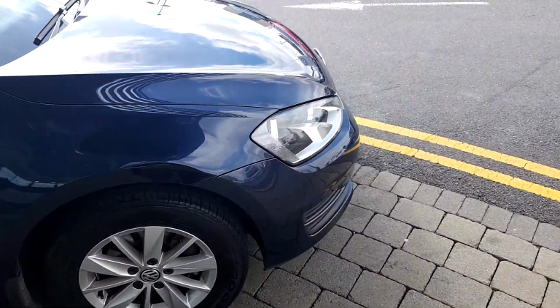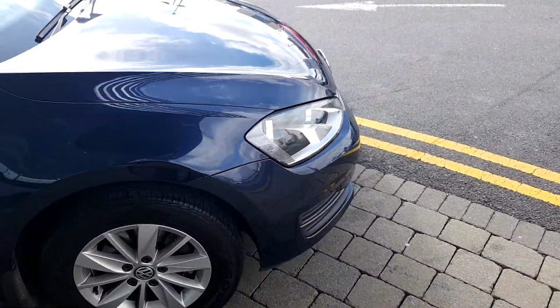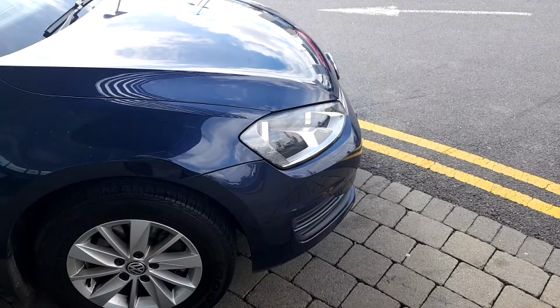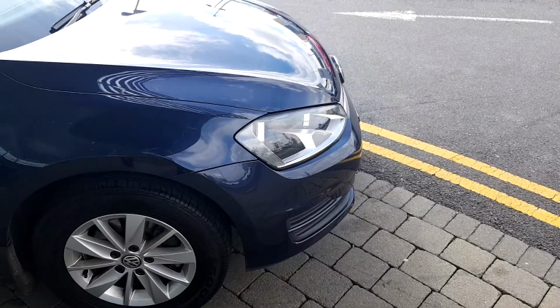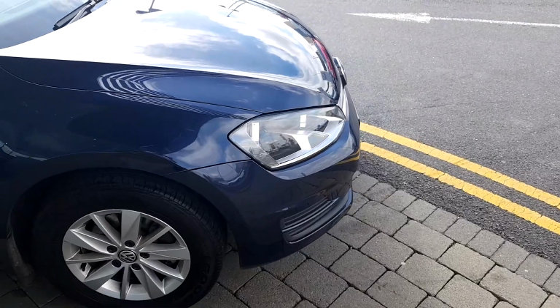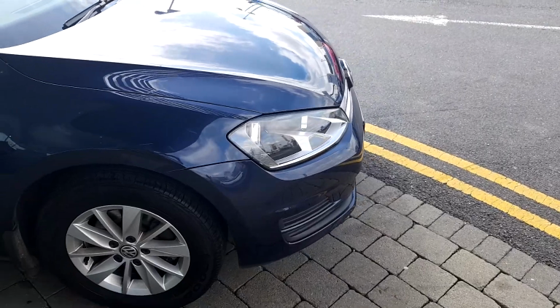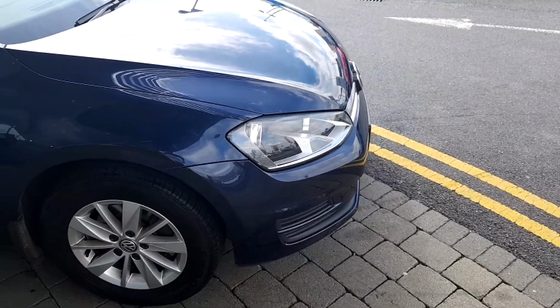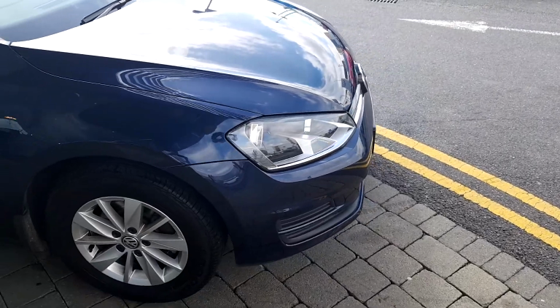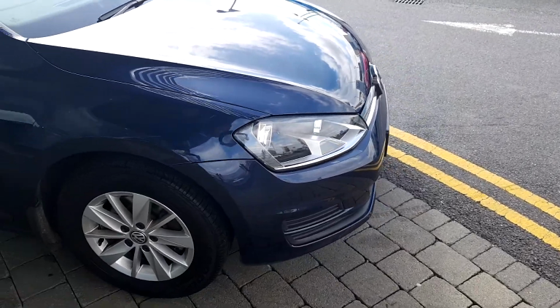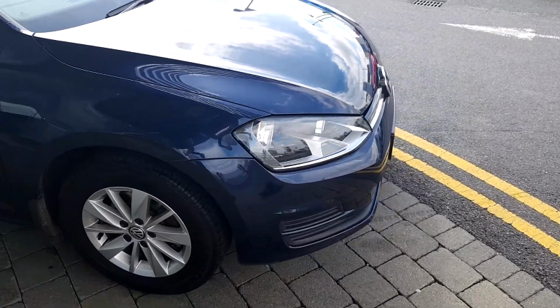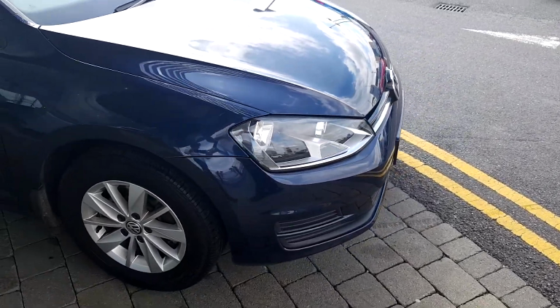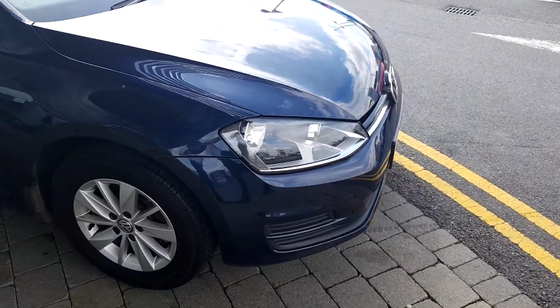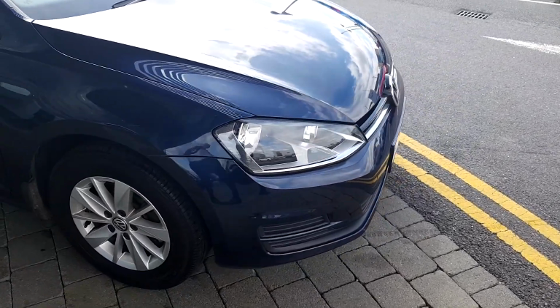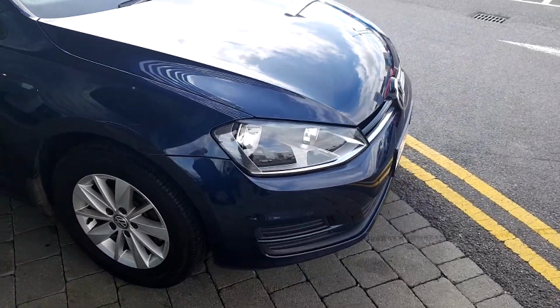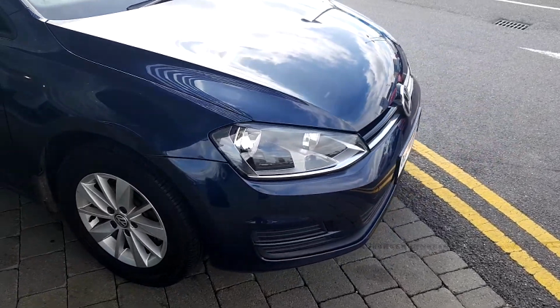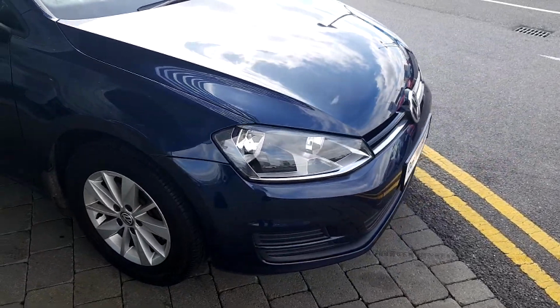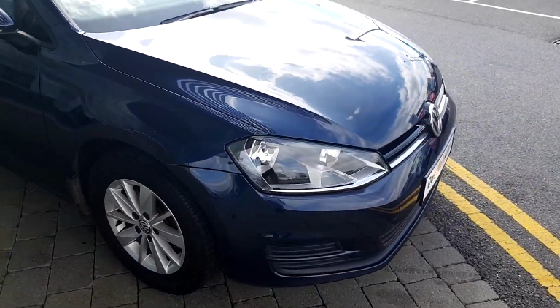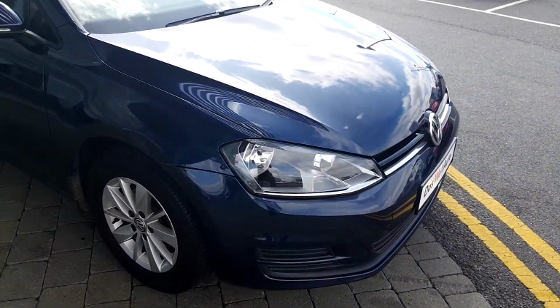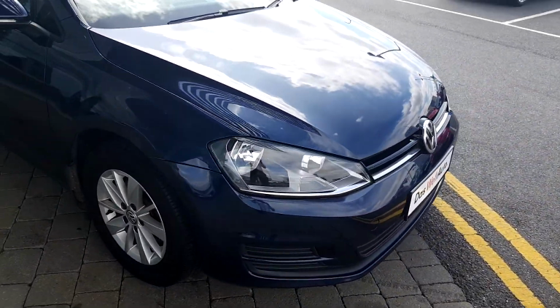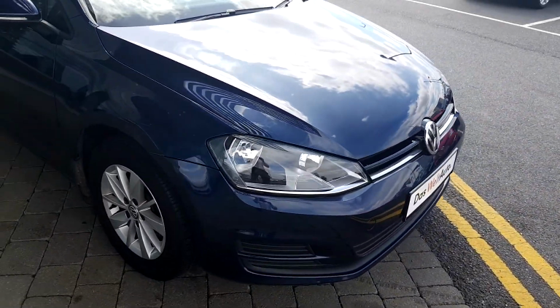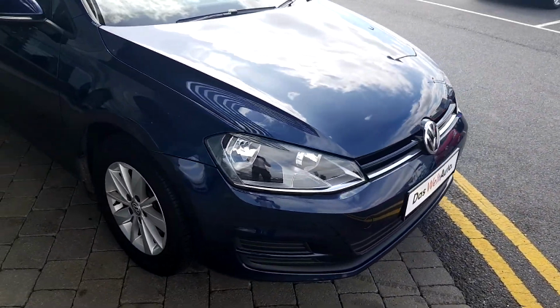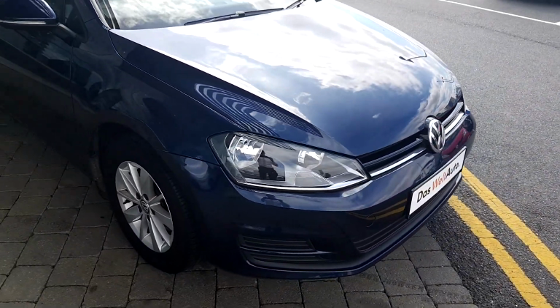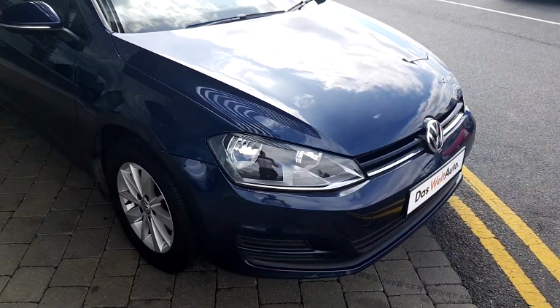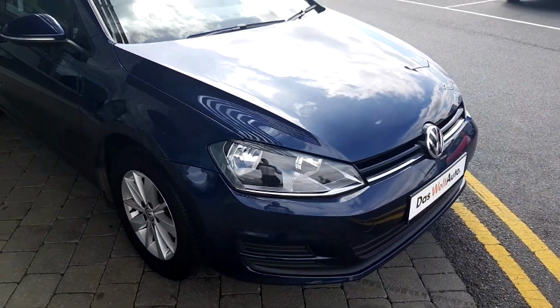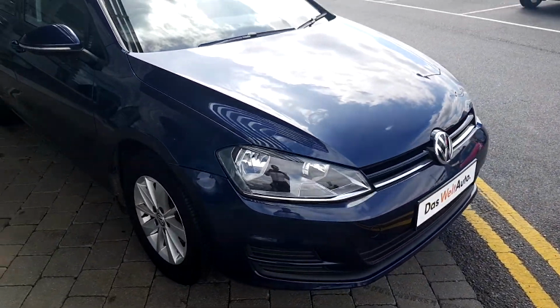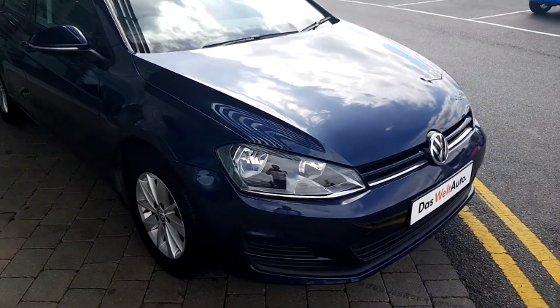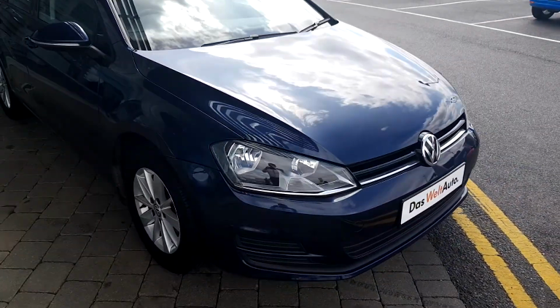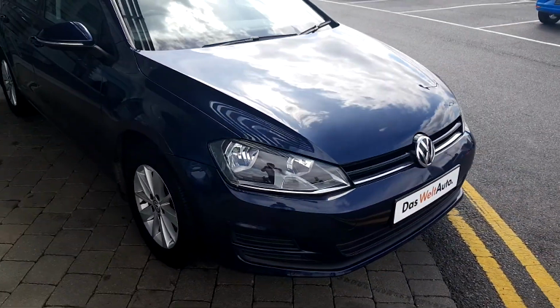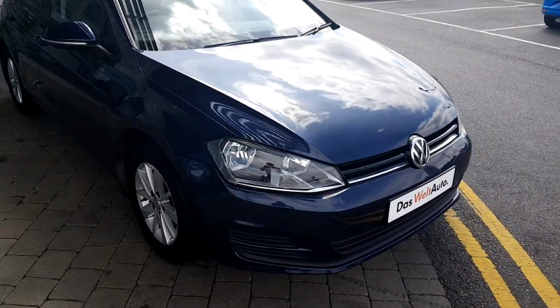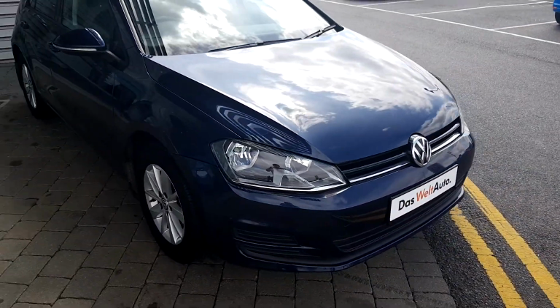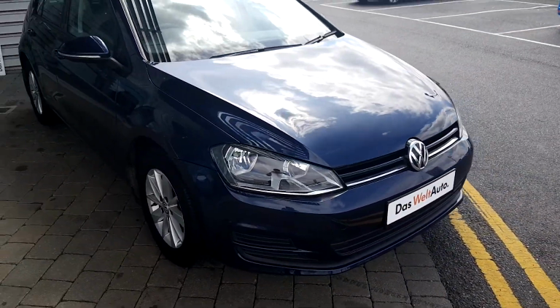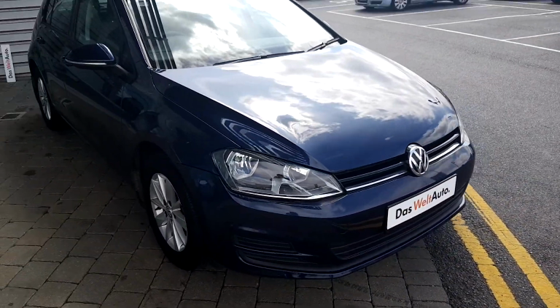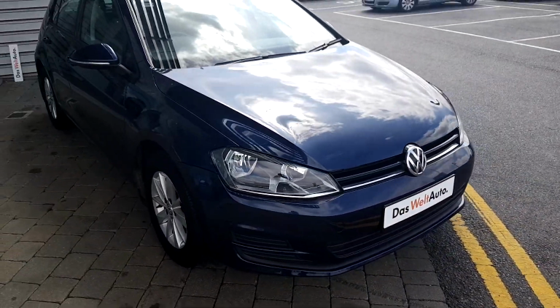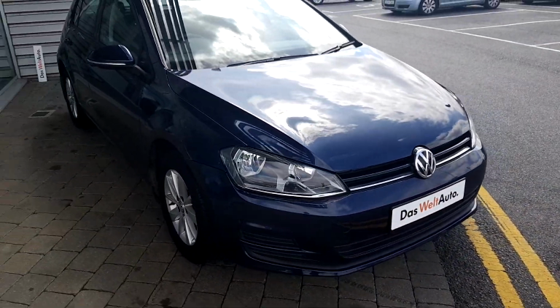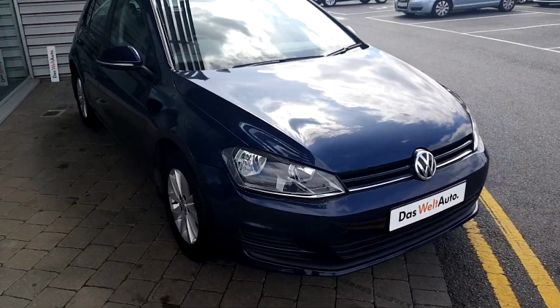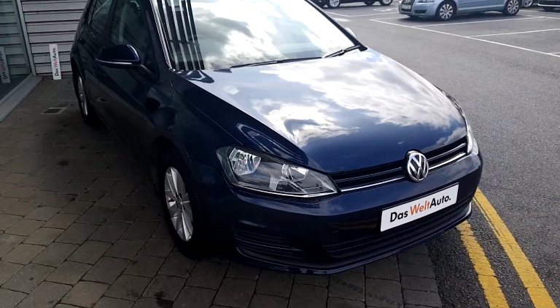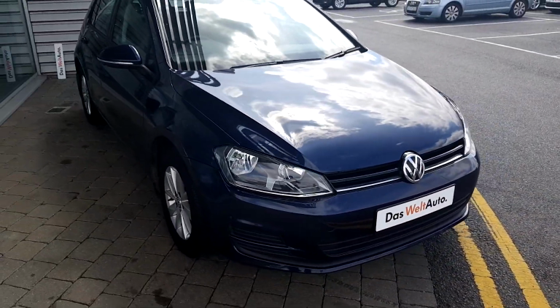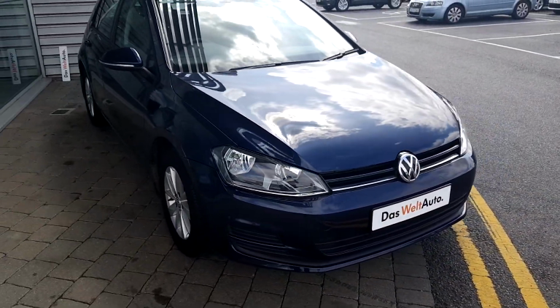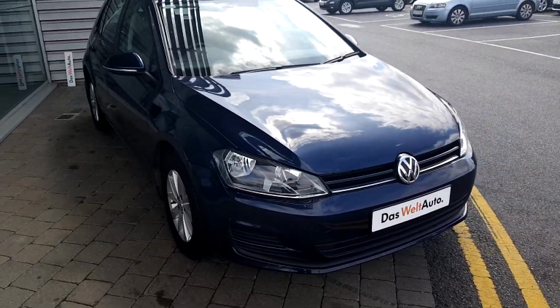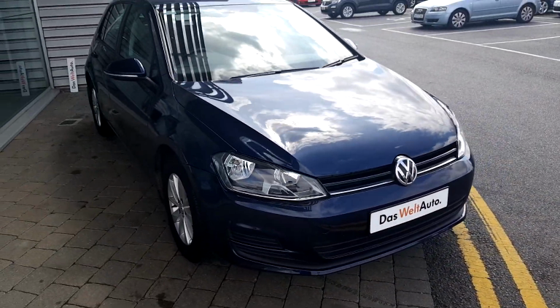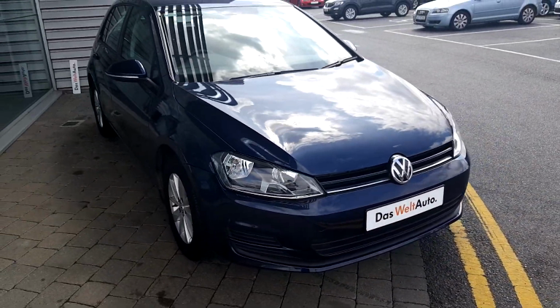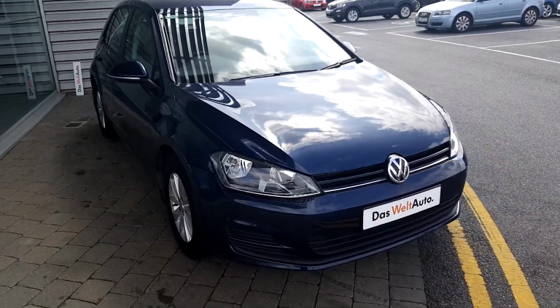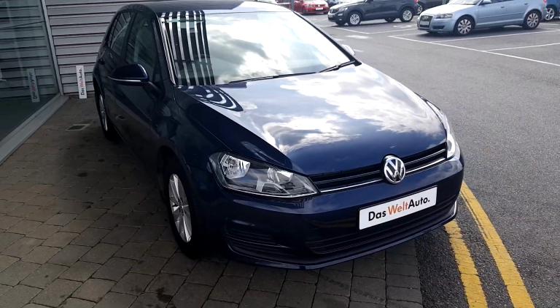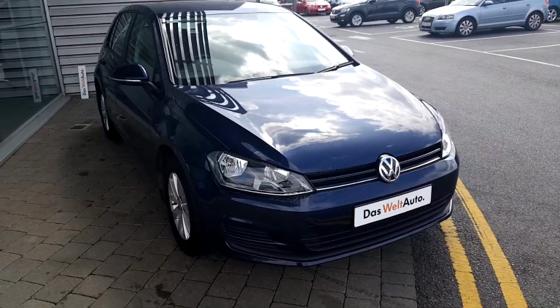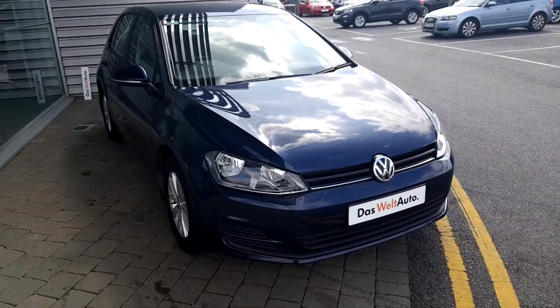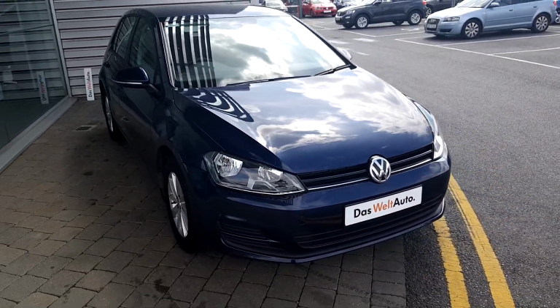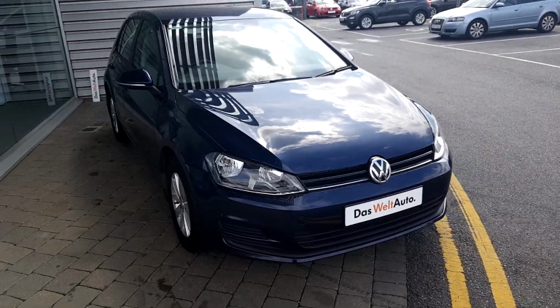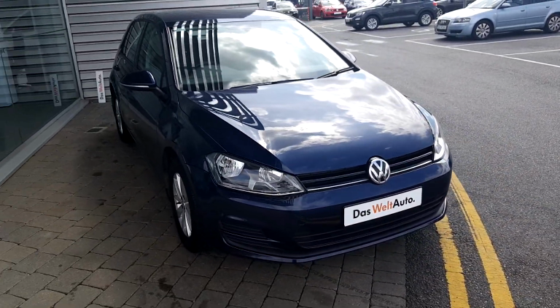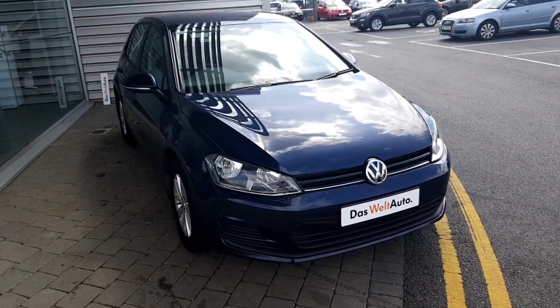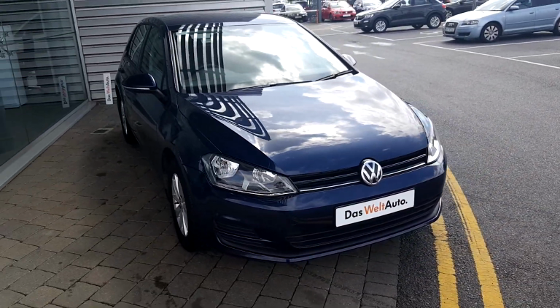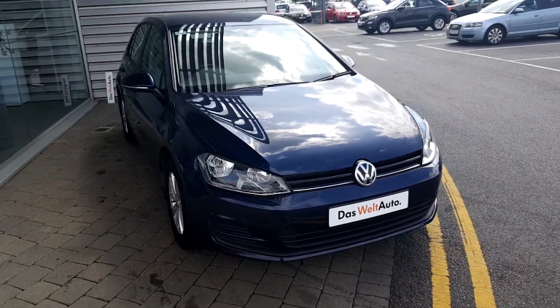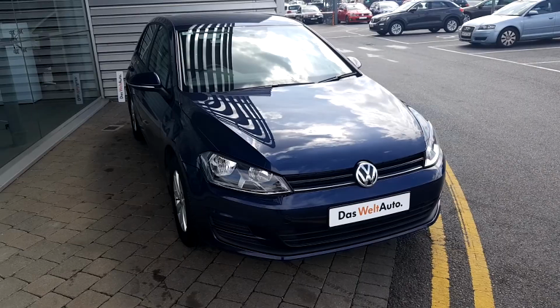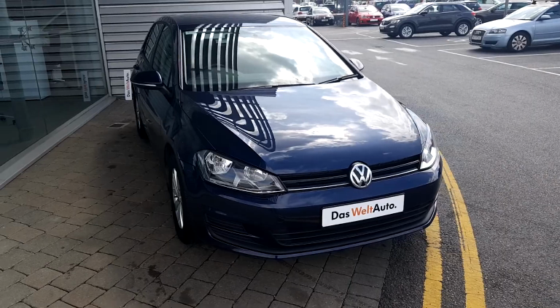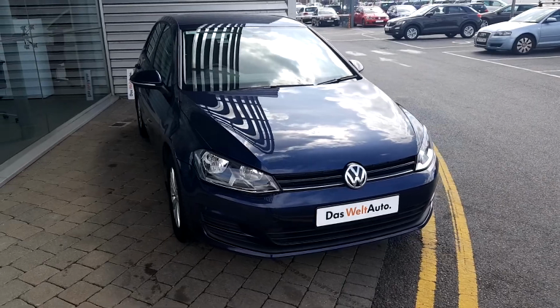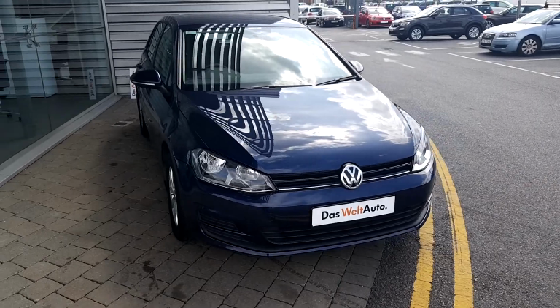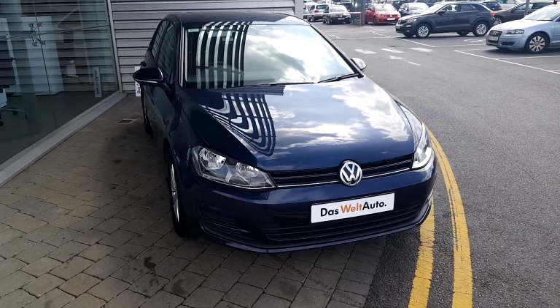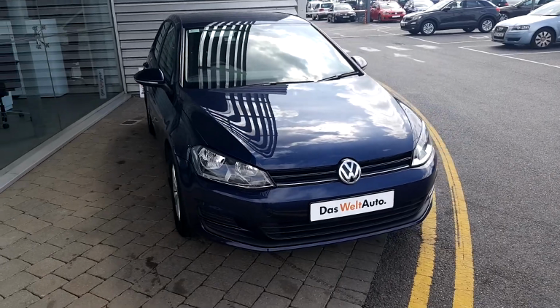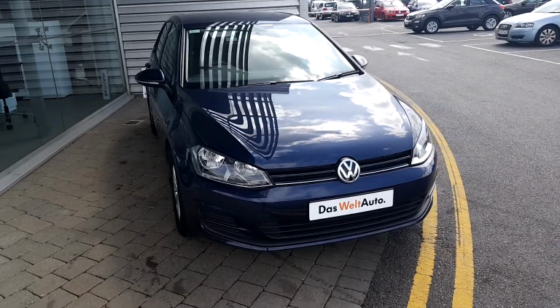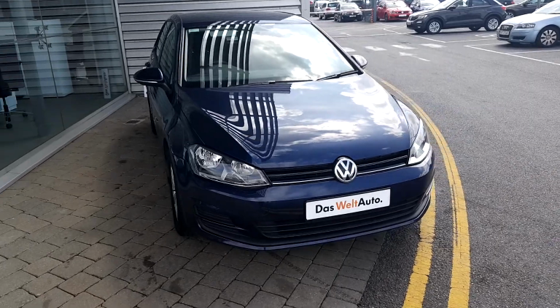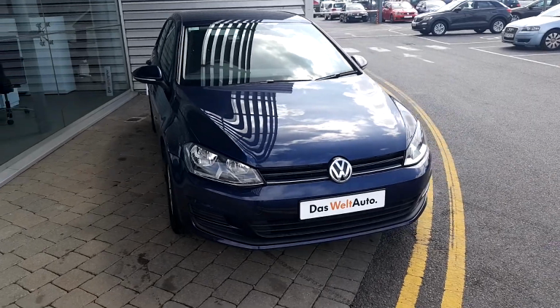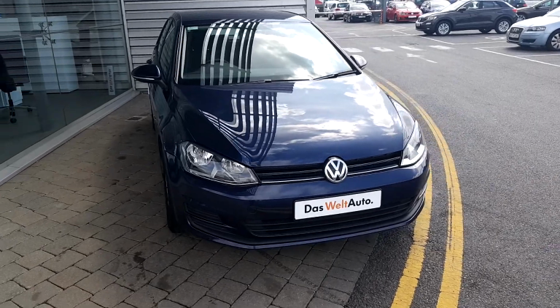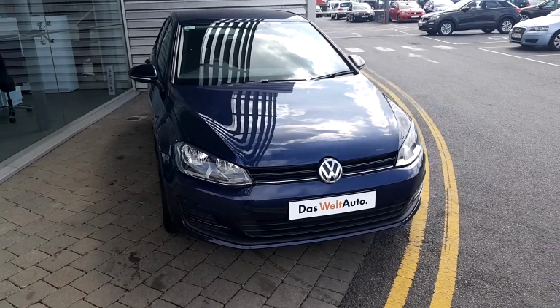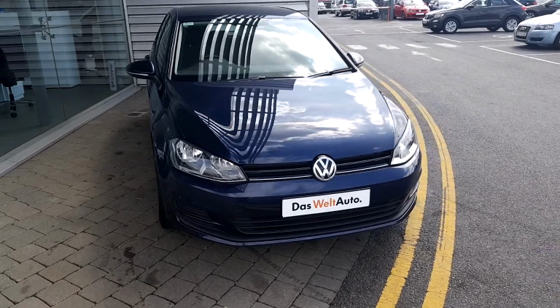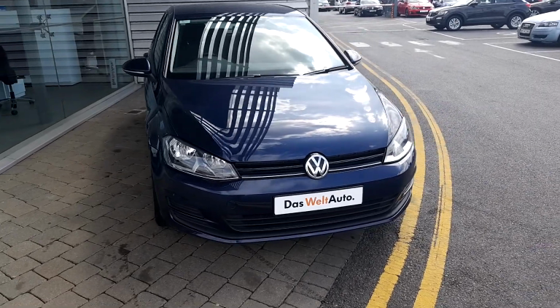This car is in great condition and also comes with a minimum of 12 months warranty.